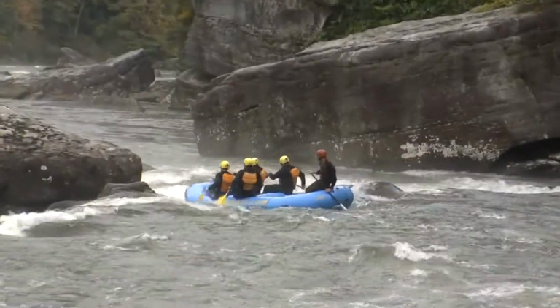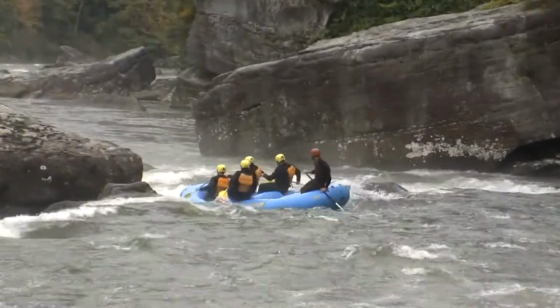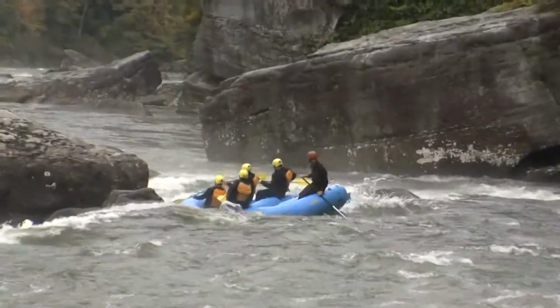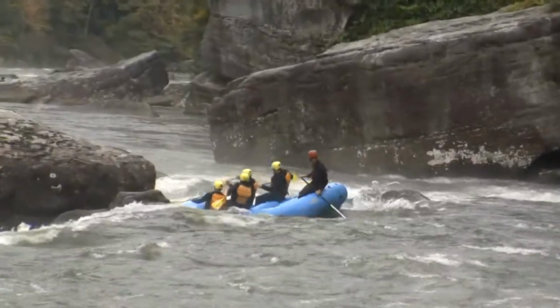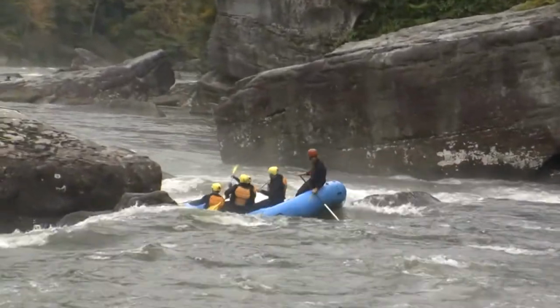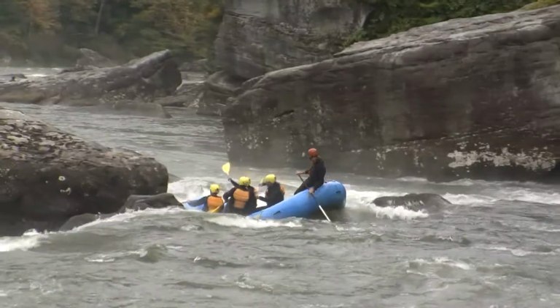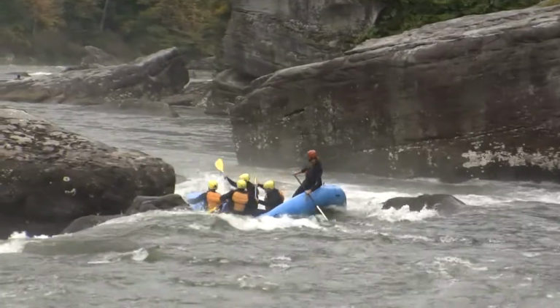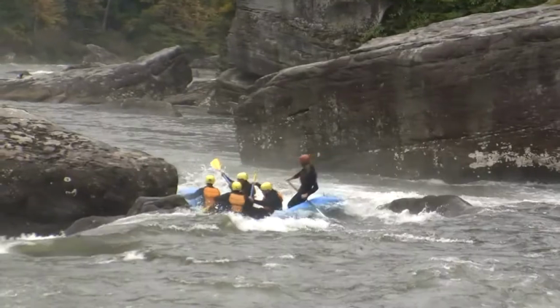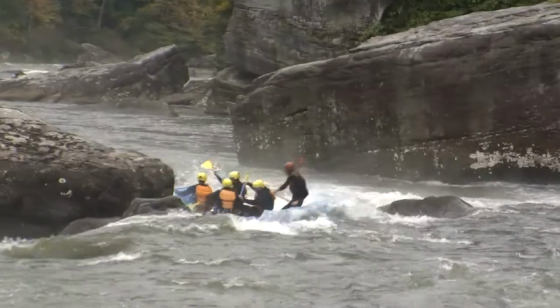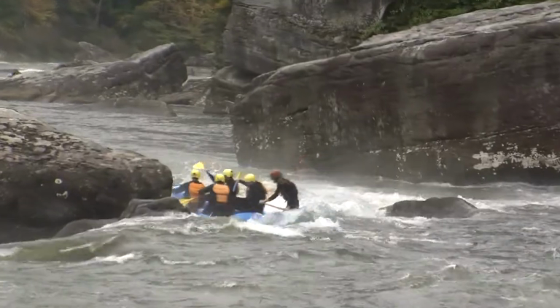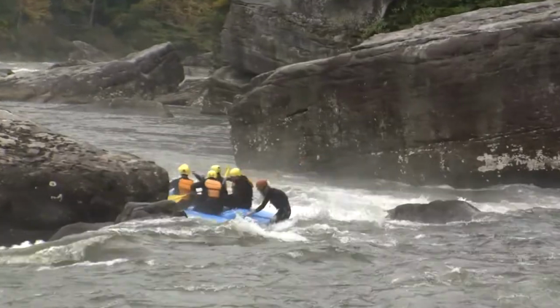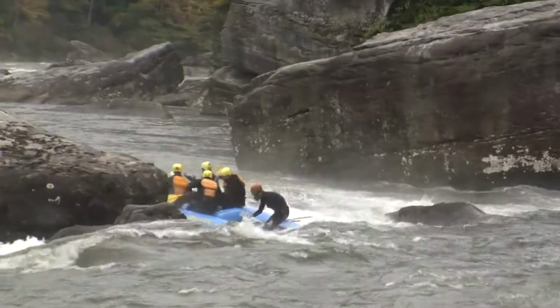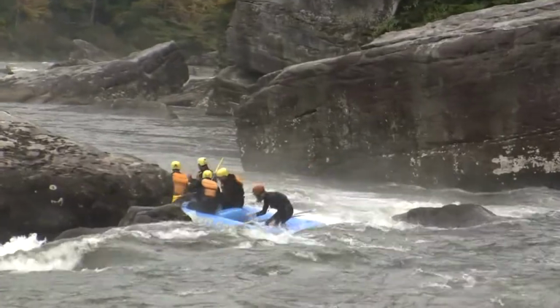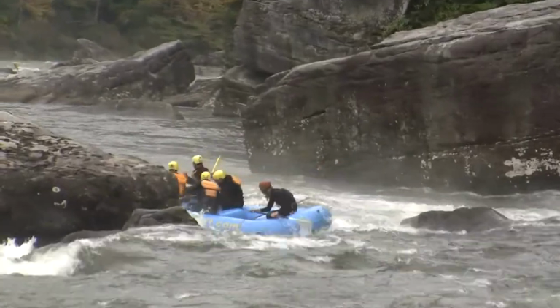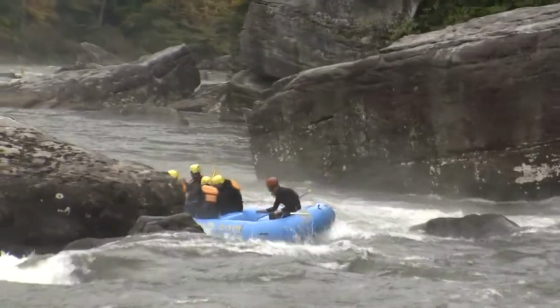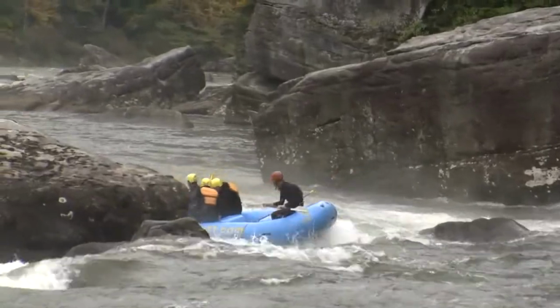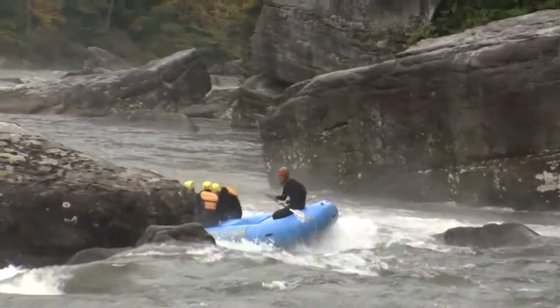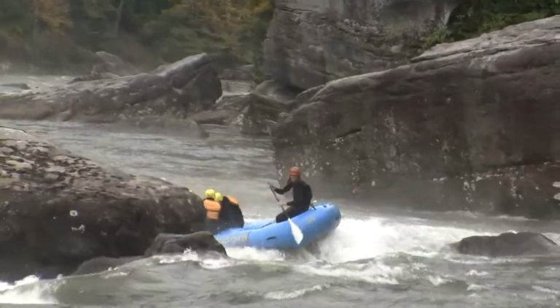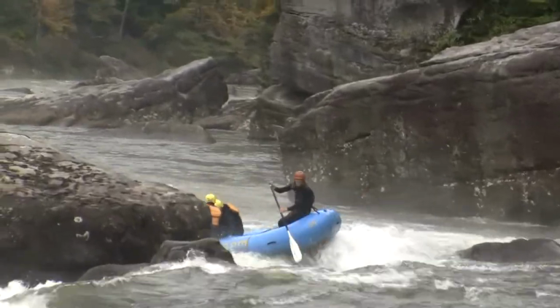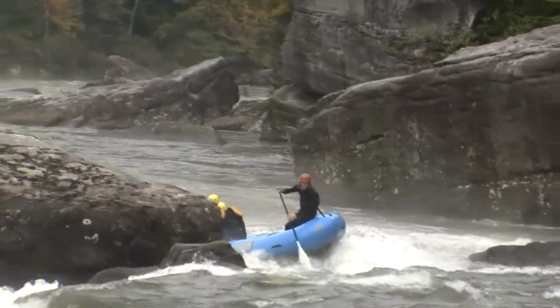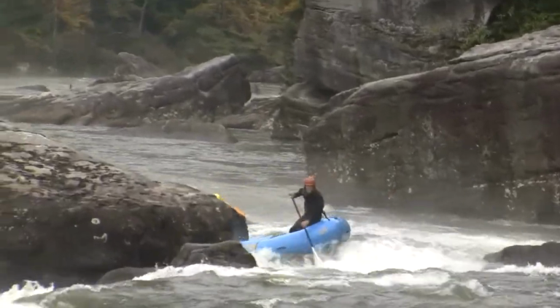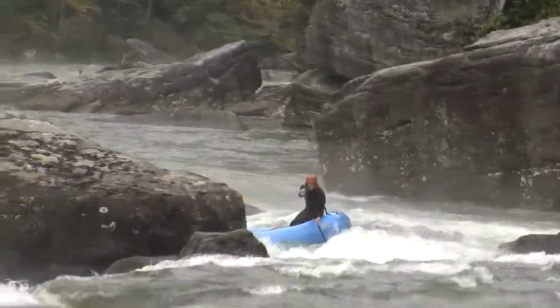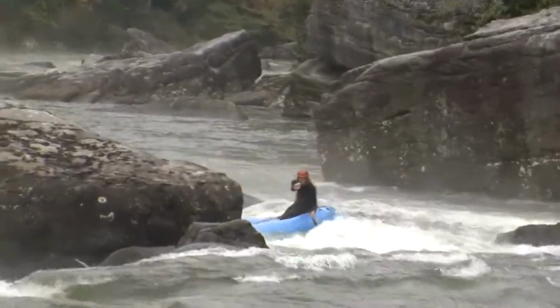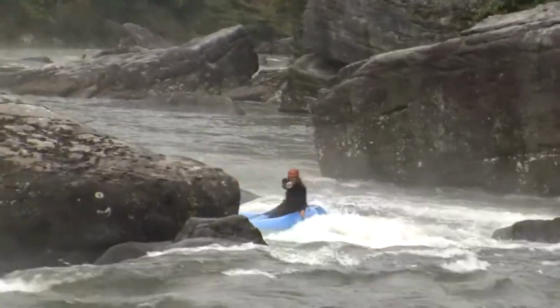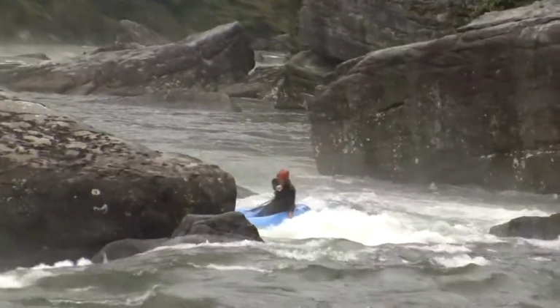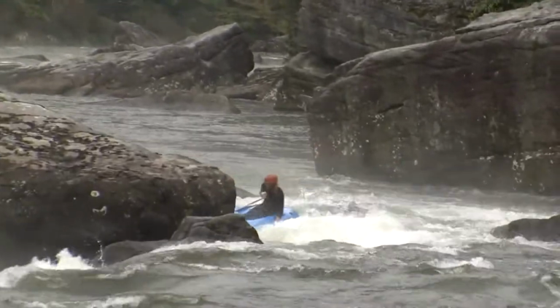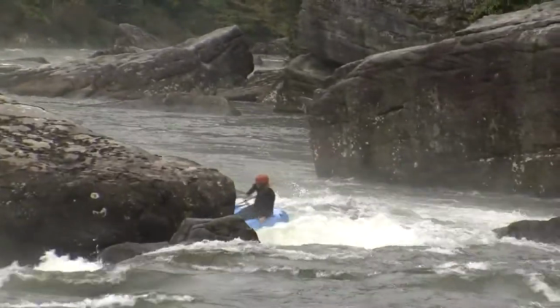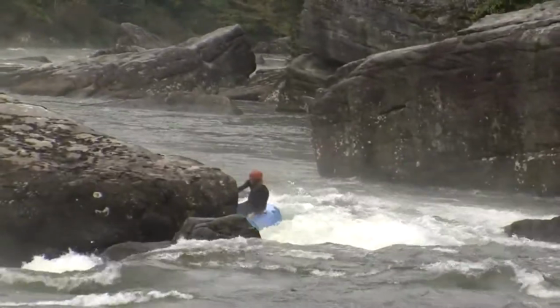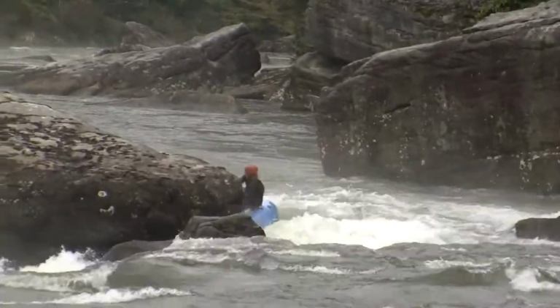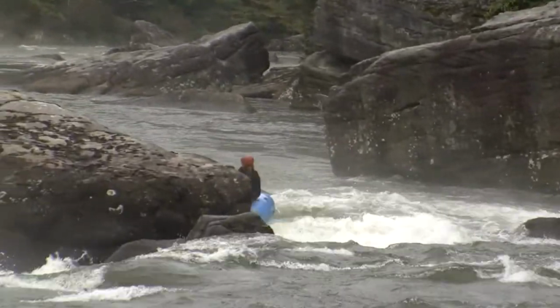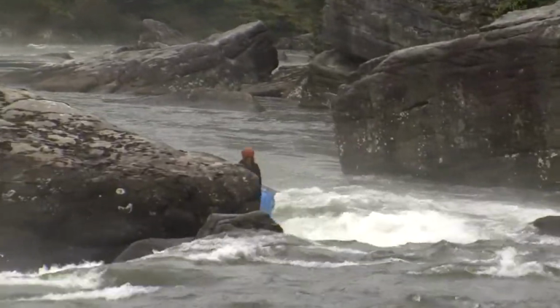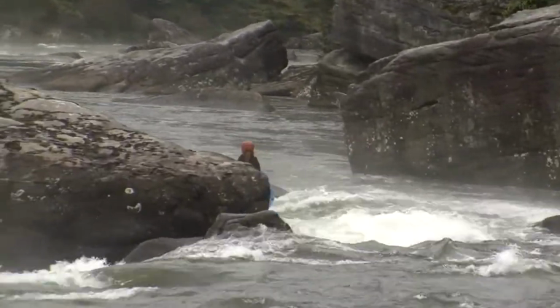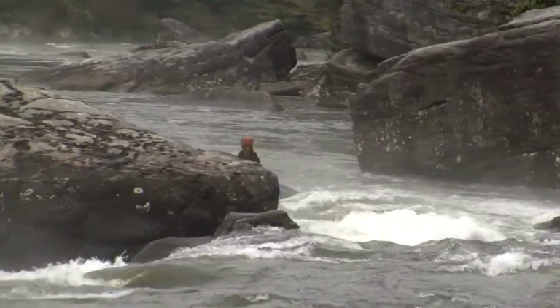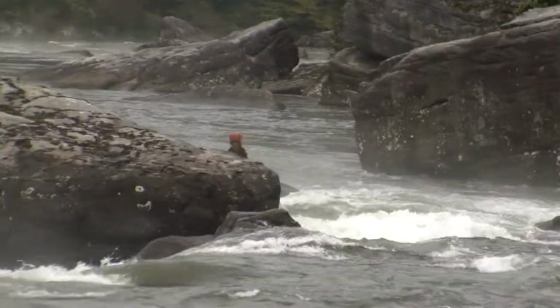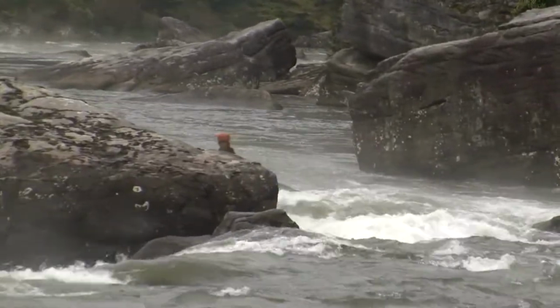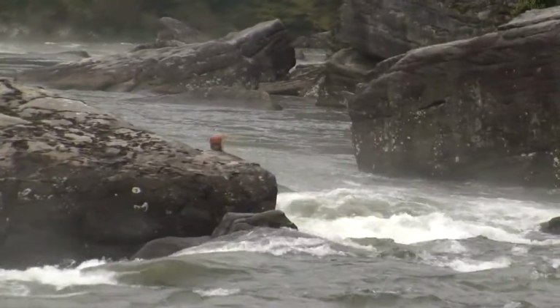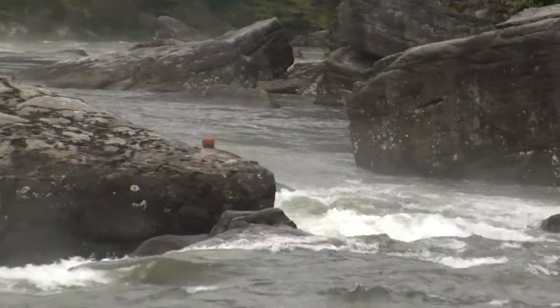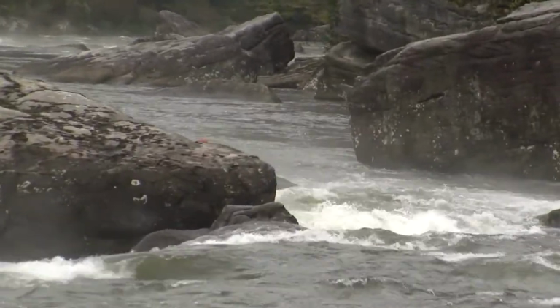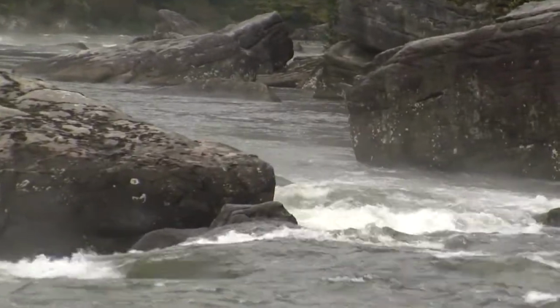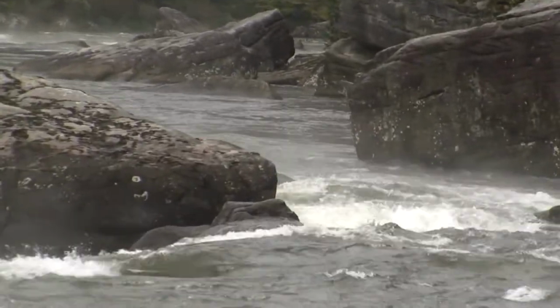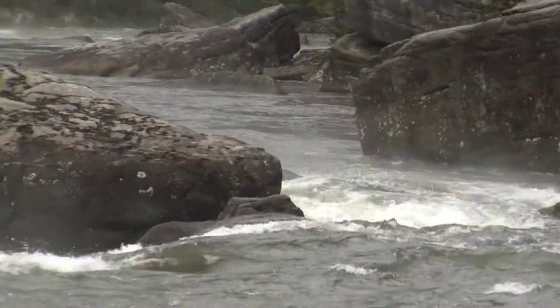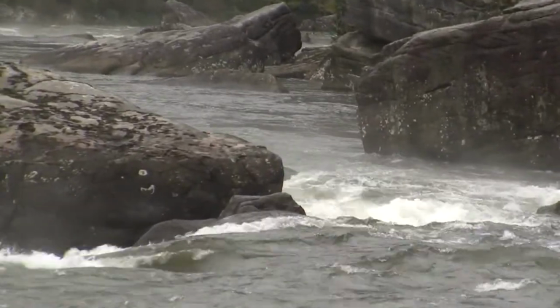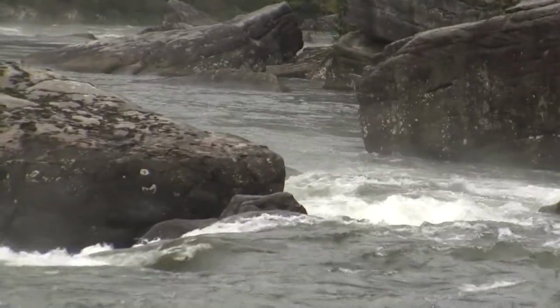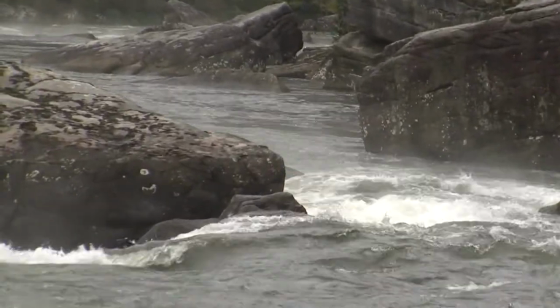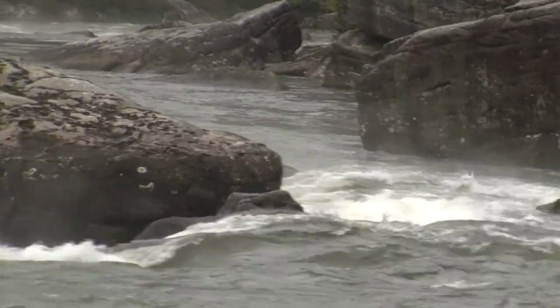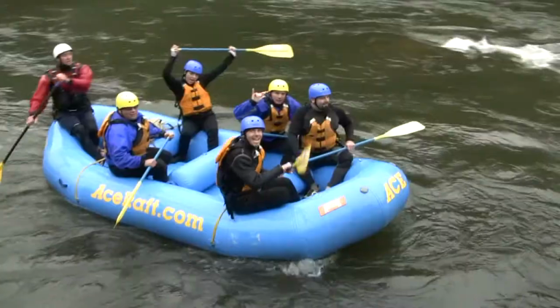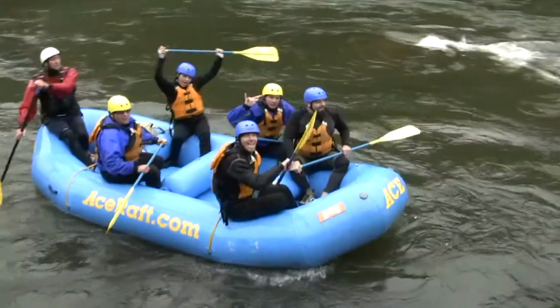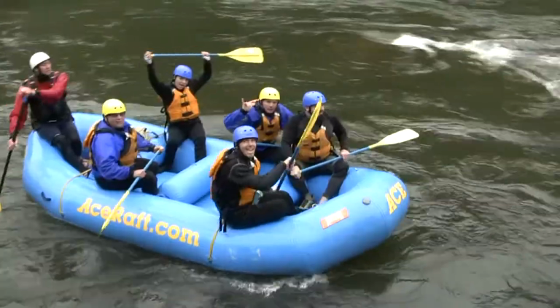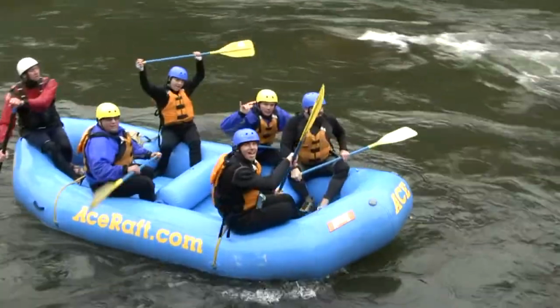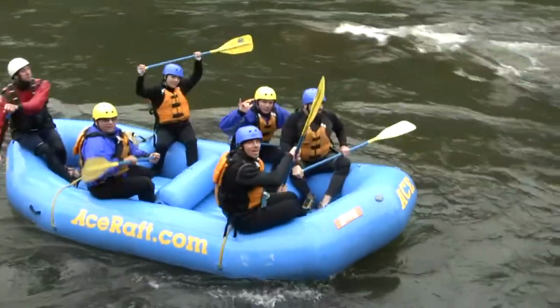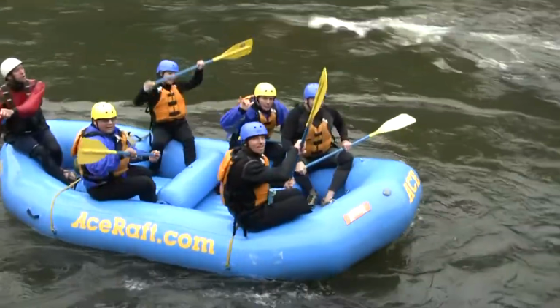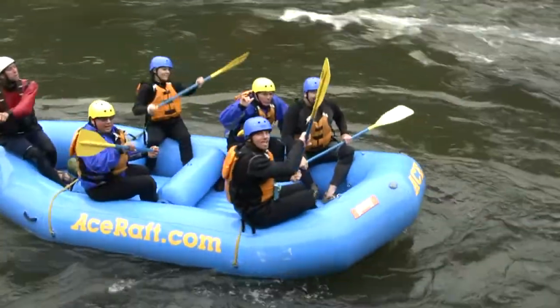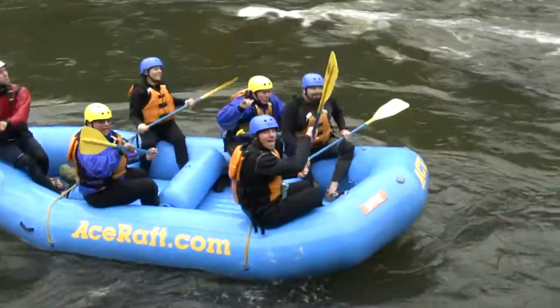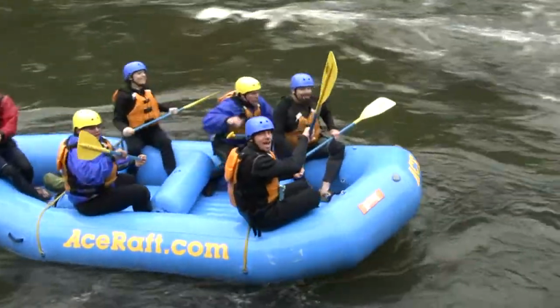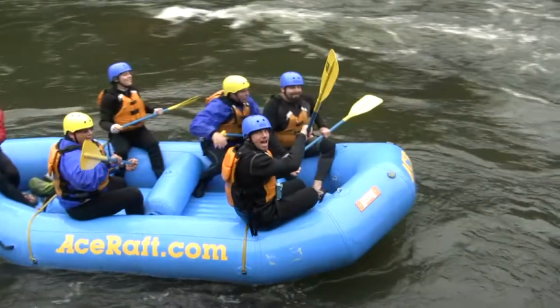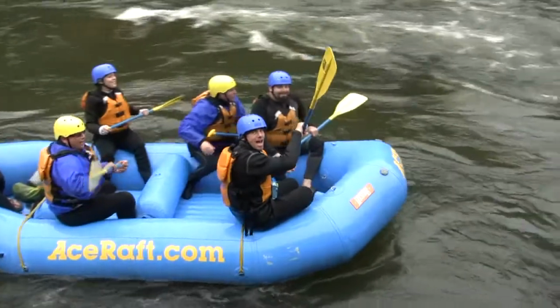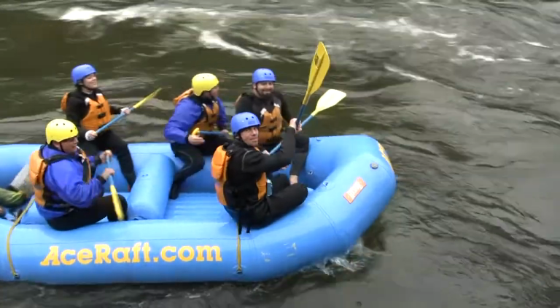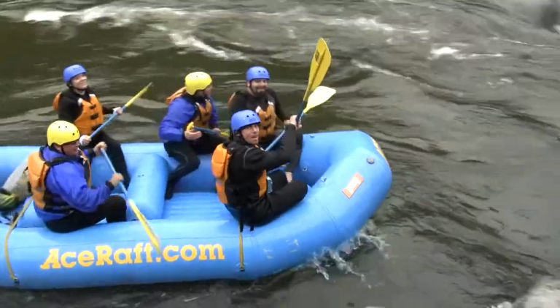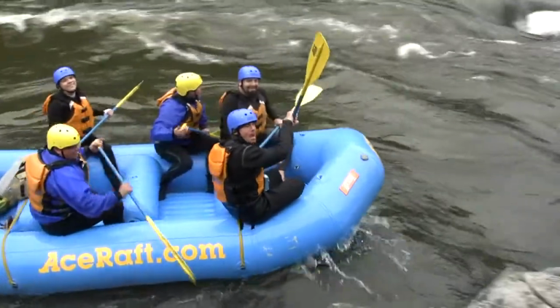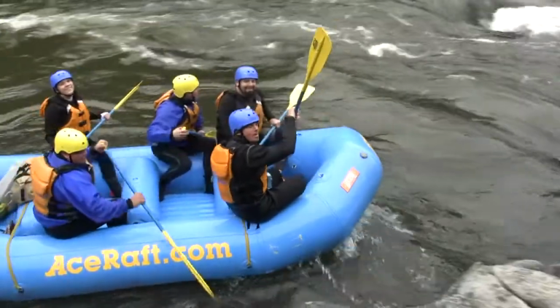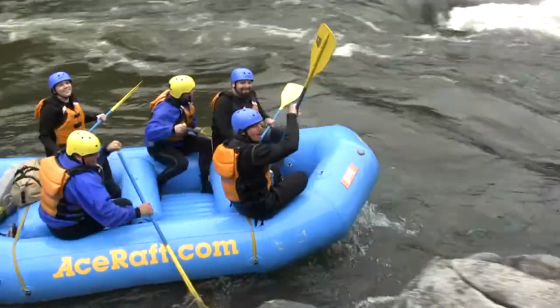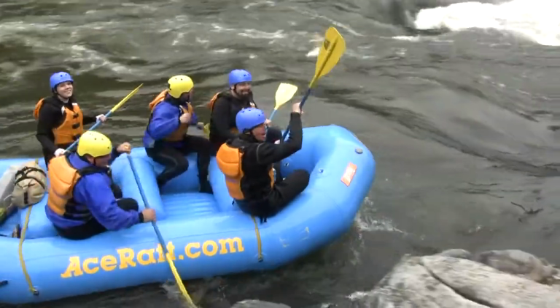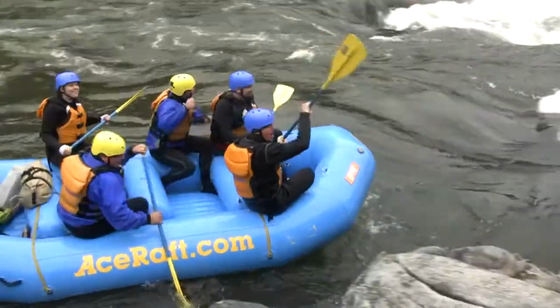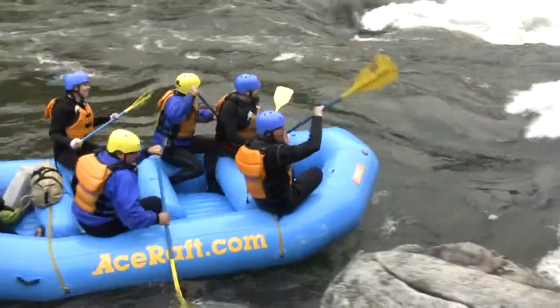Hang on — down over a couple ledges there. A little bumpy. Some more rafters here at Scales Rapid.